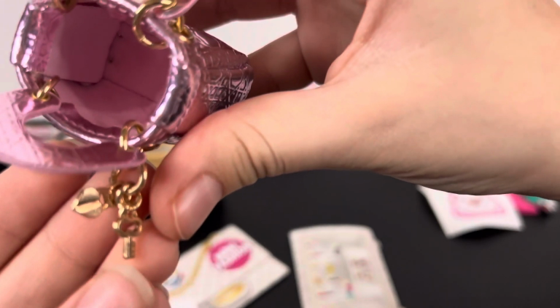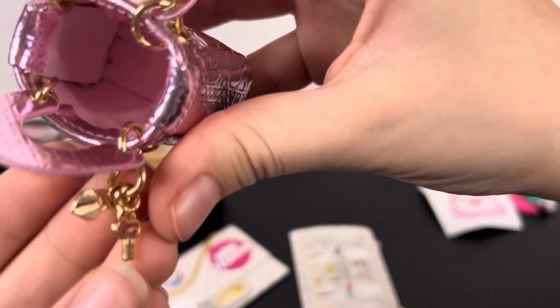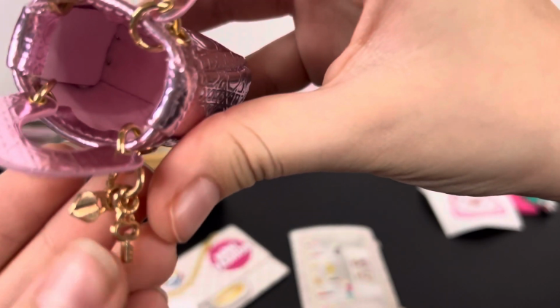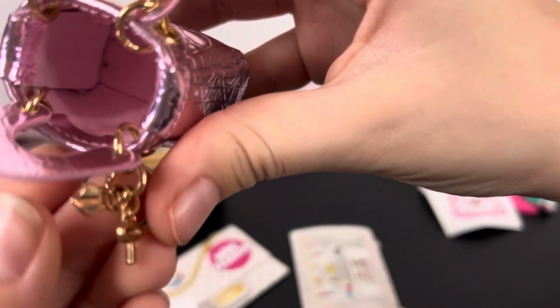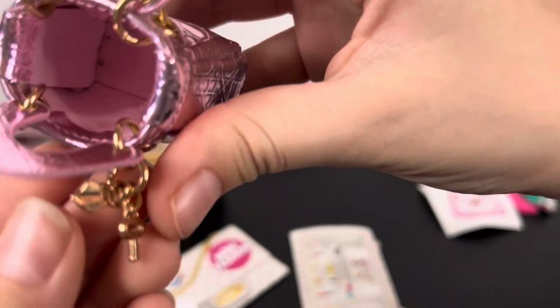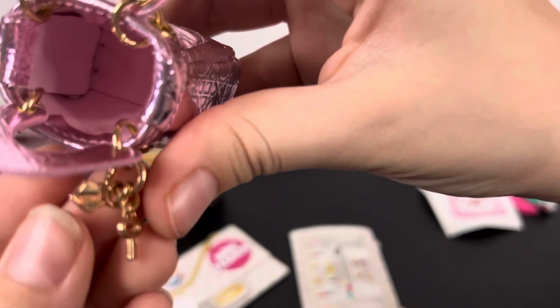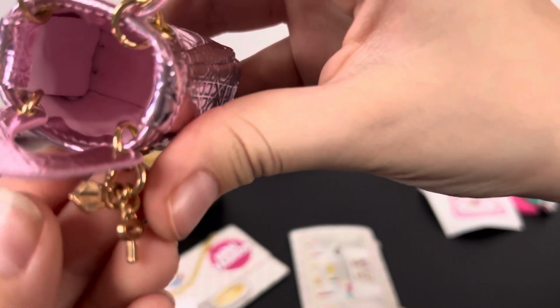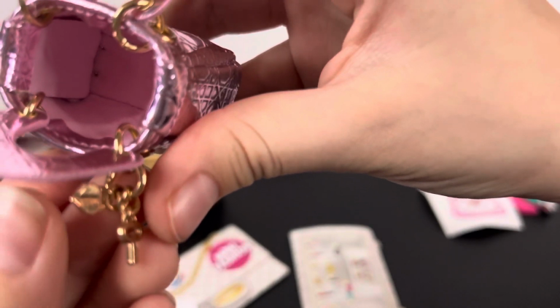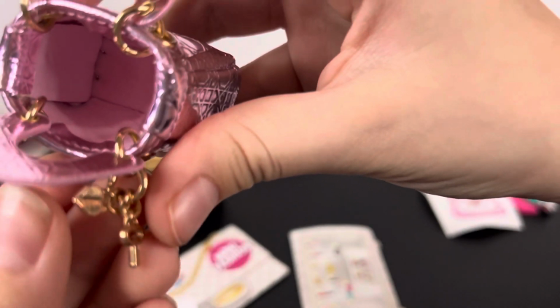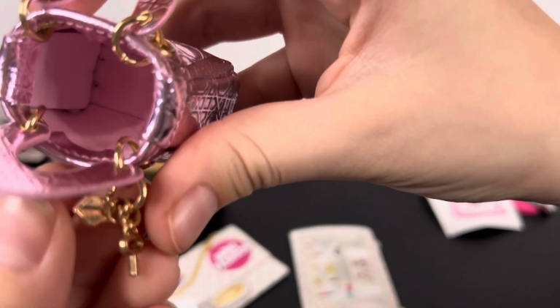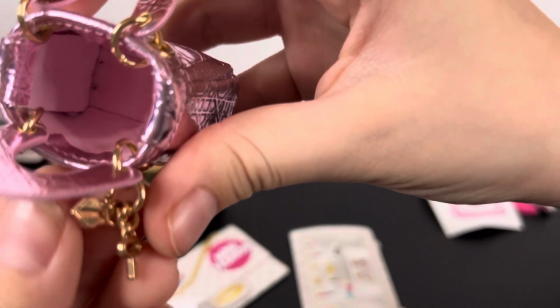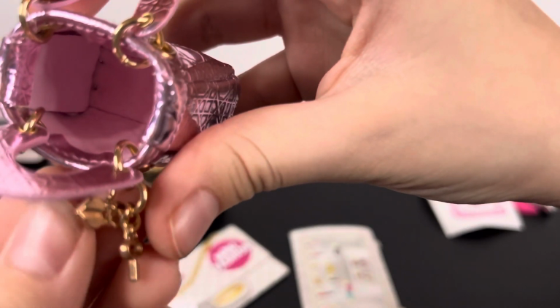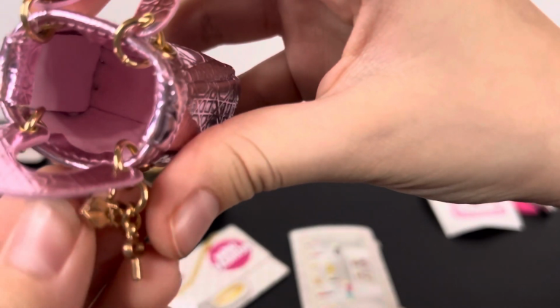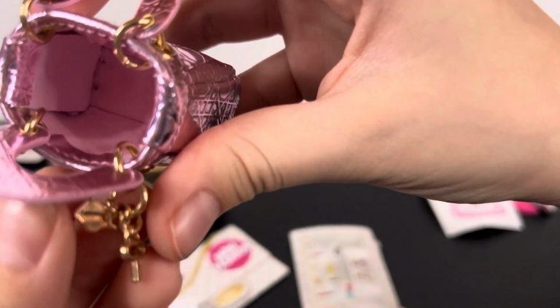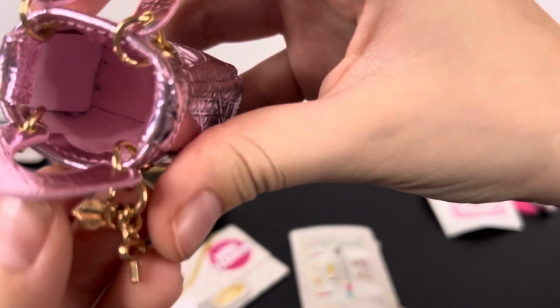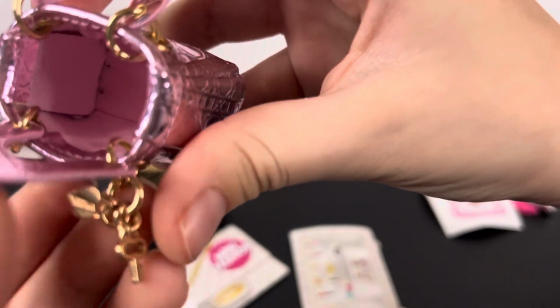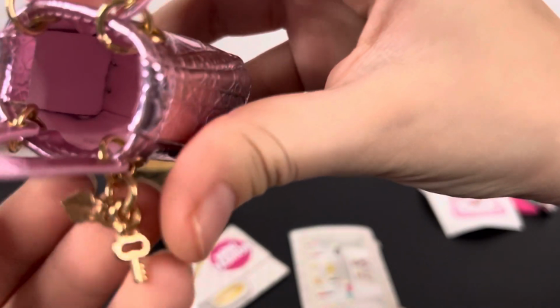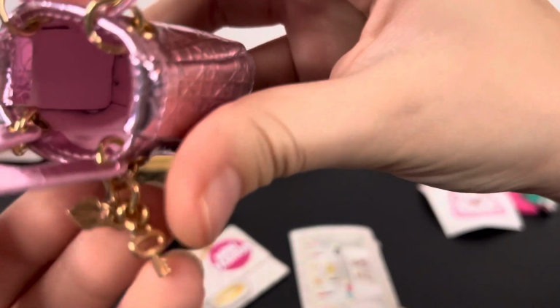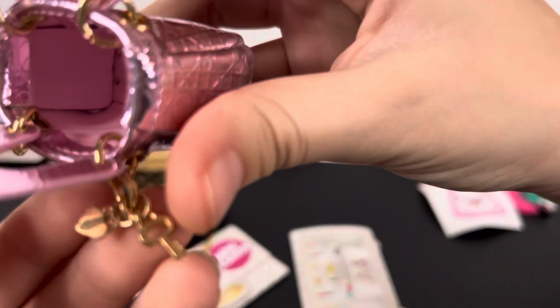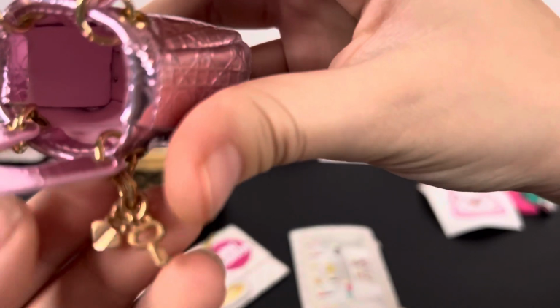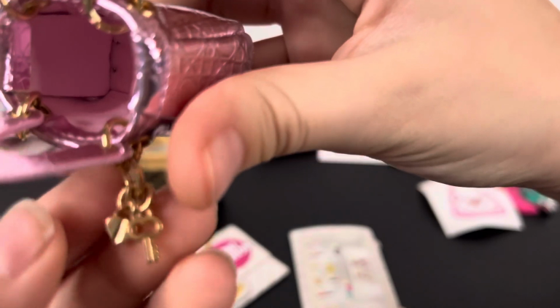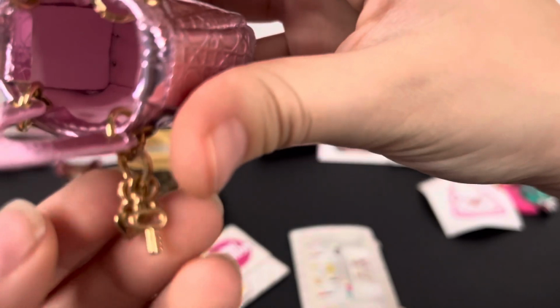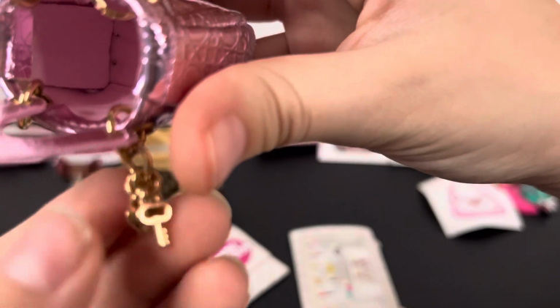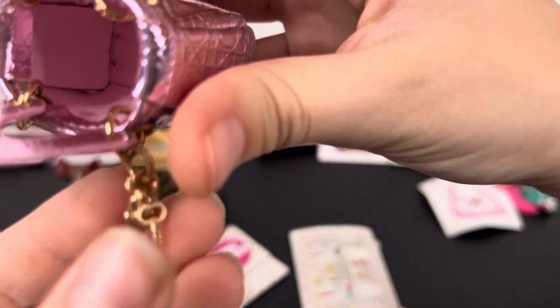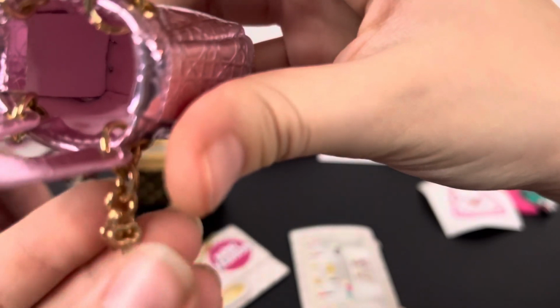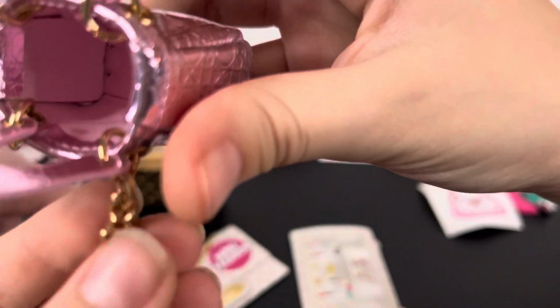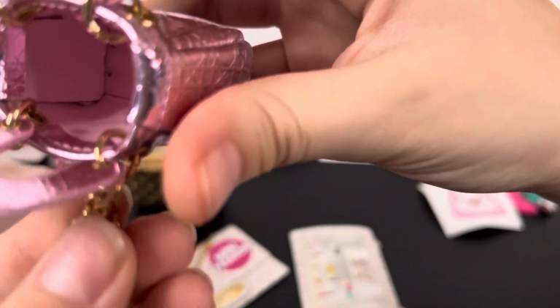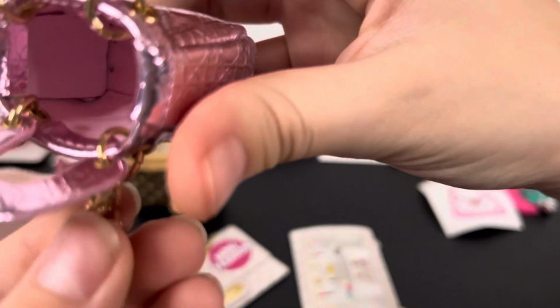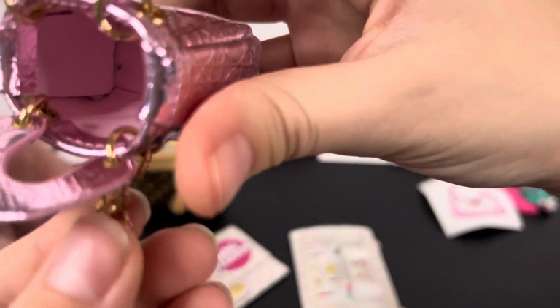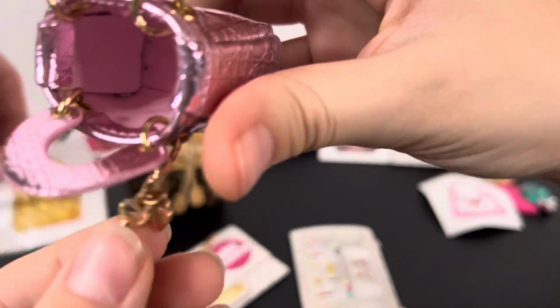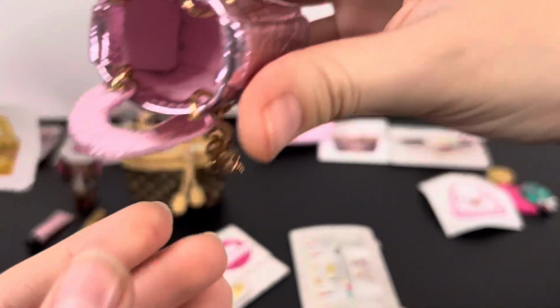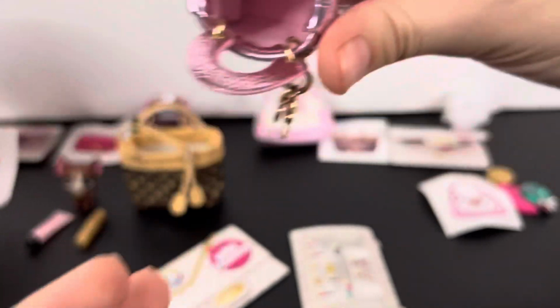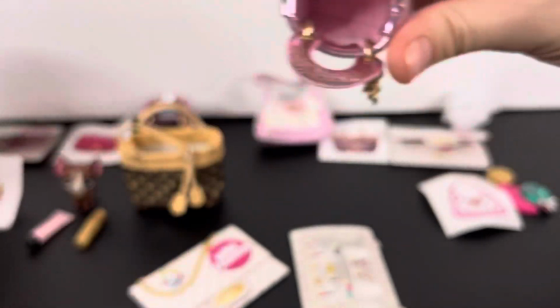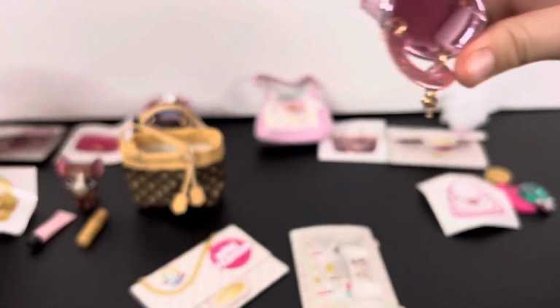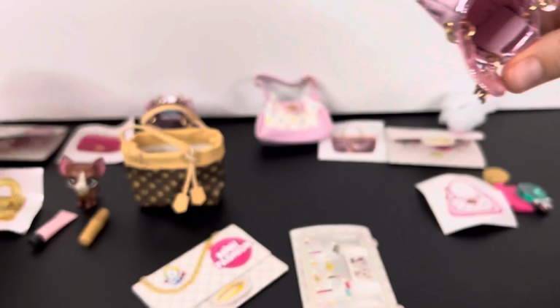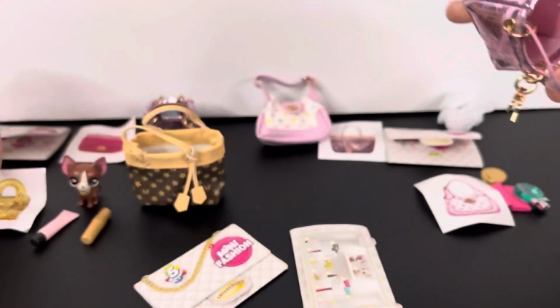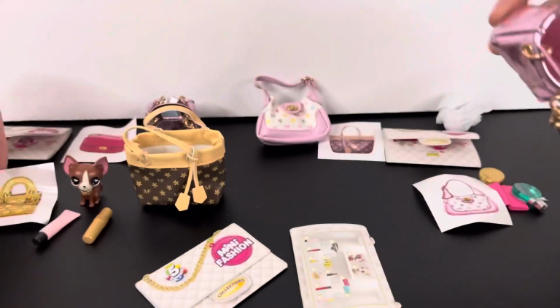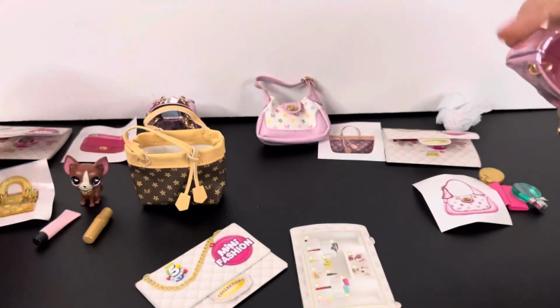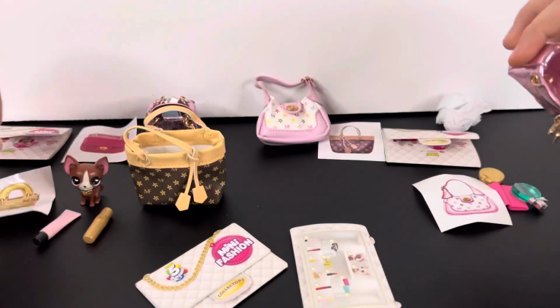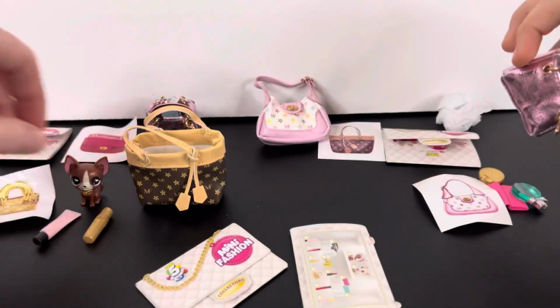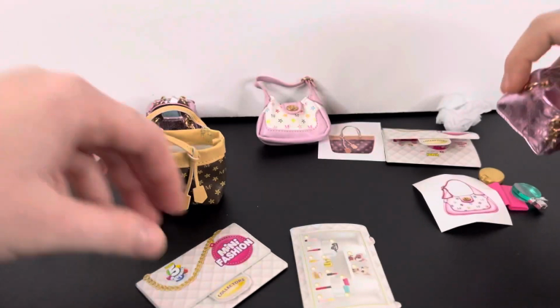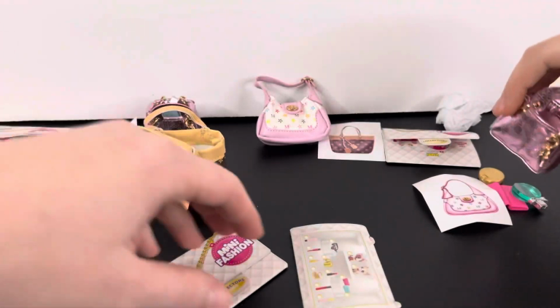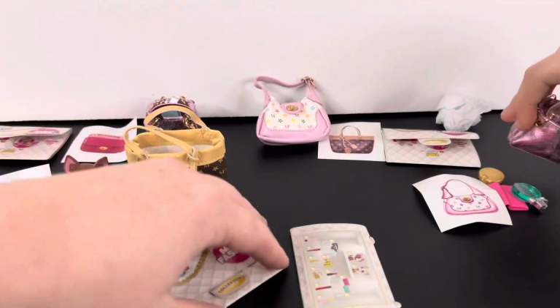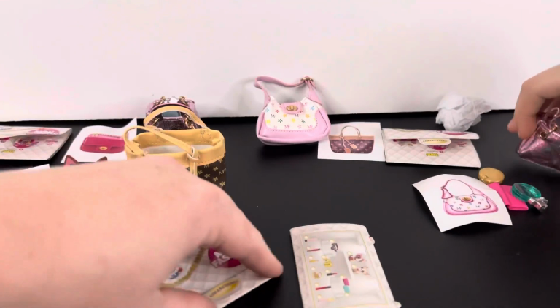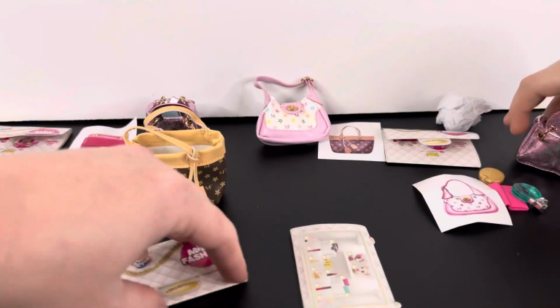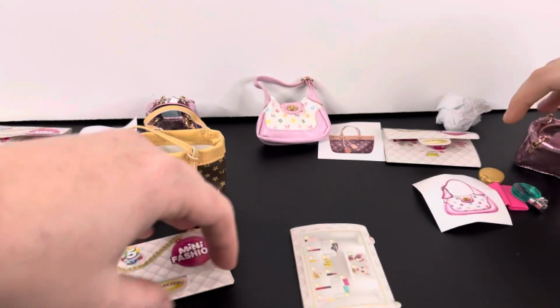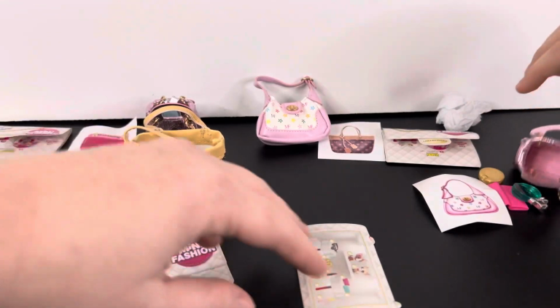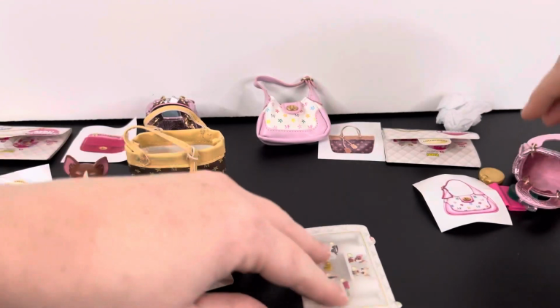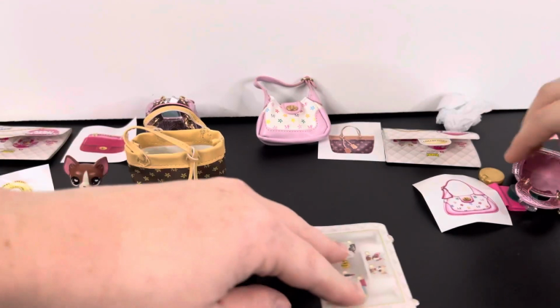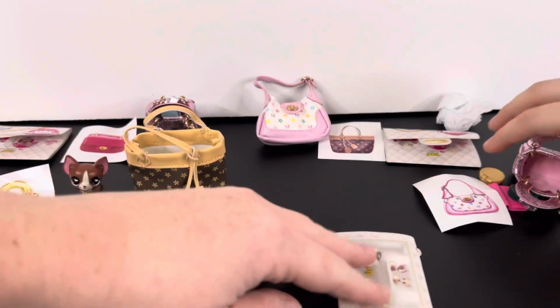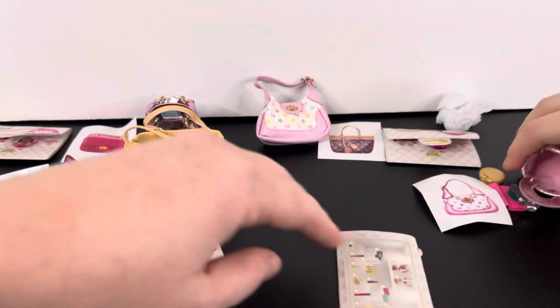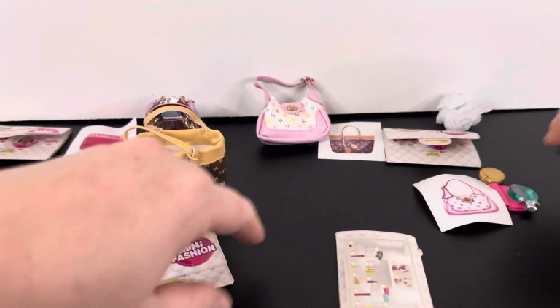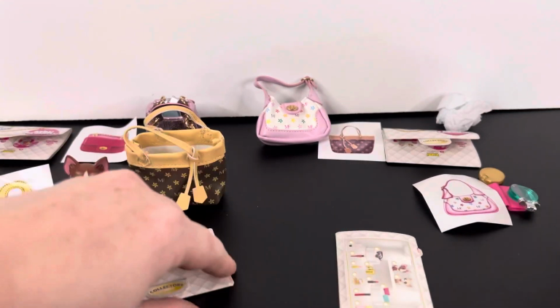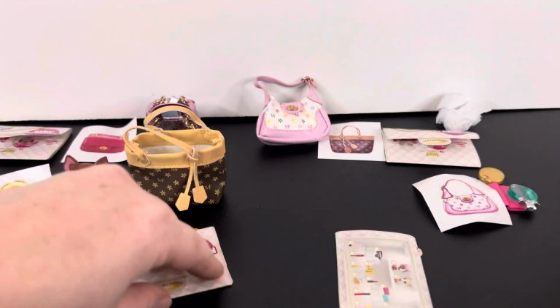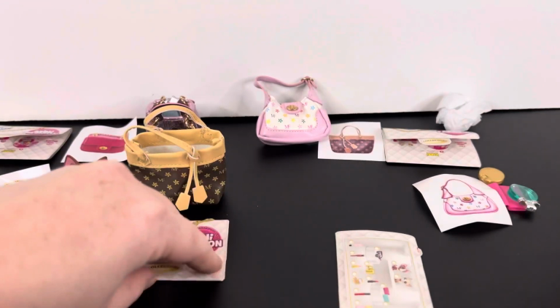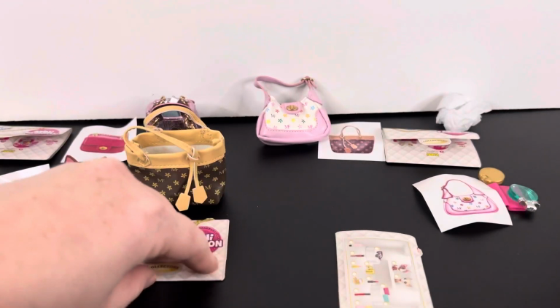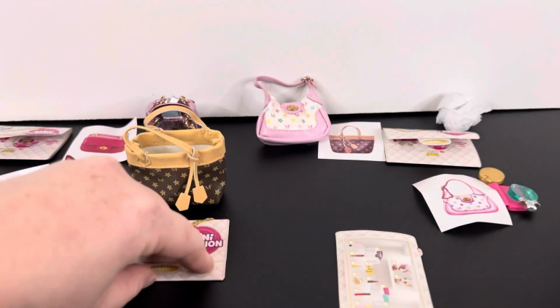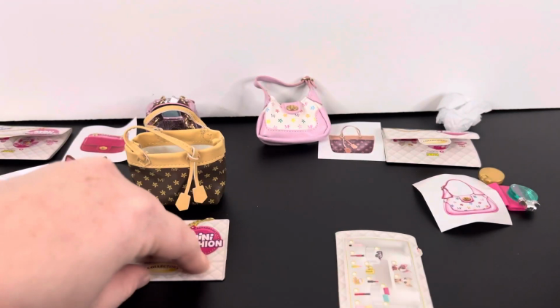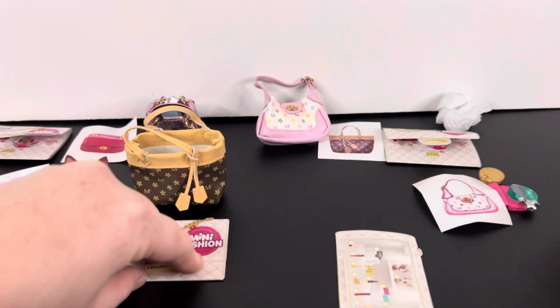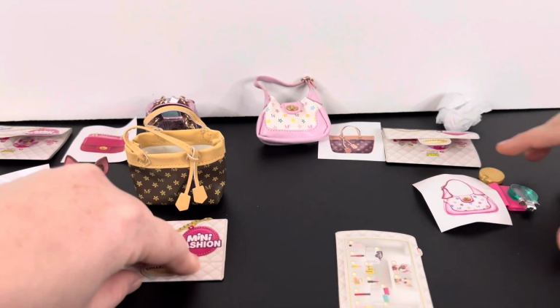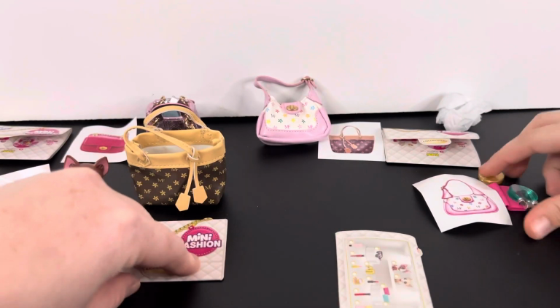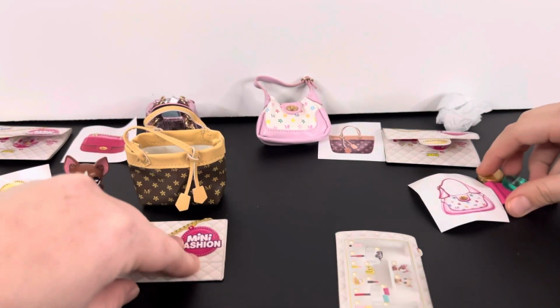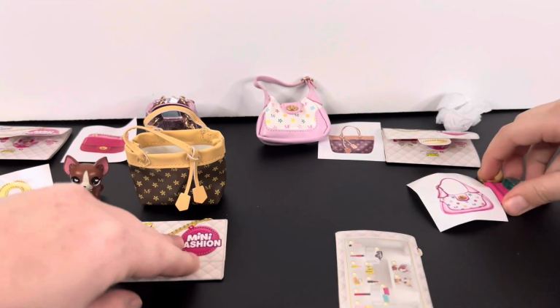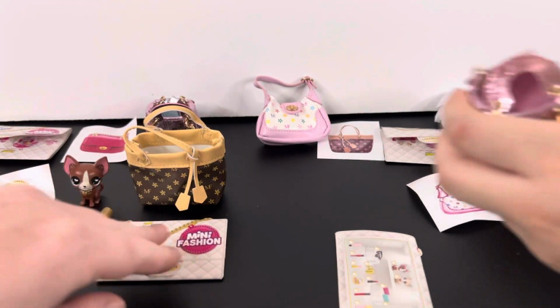Oh, it's a heart actually — it's a little heart and a key. Let me put my little accessories in there.